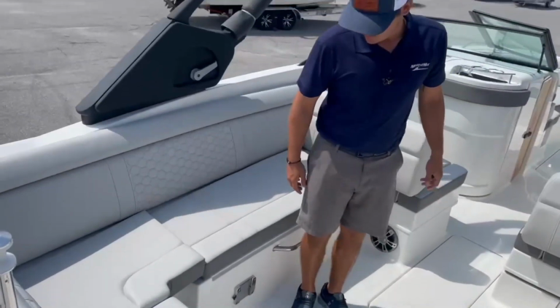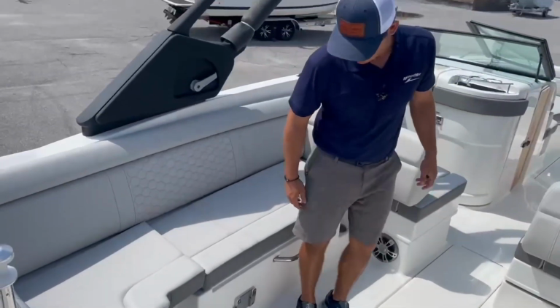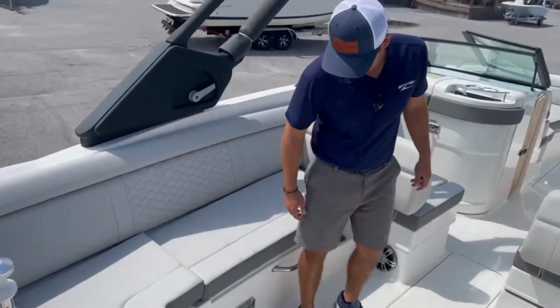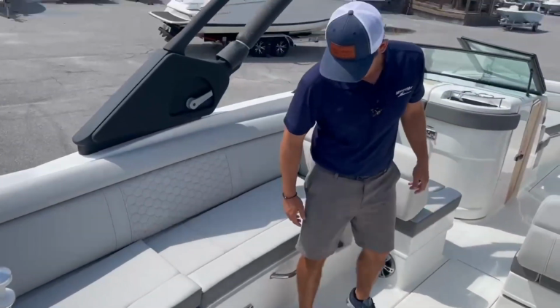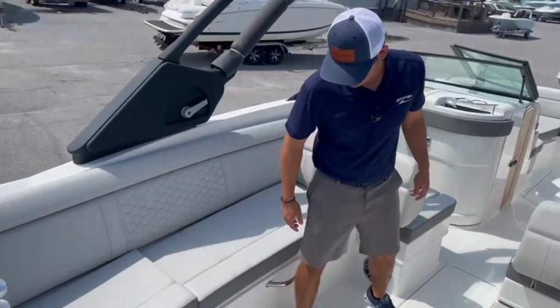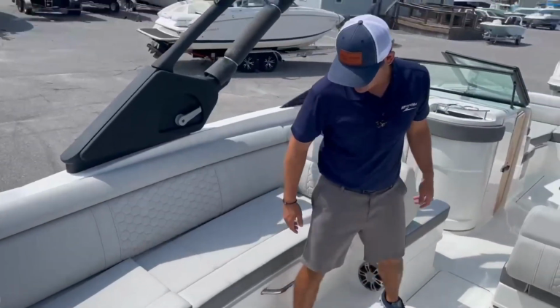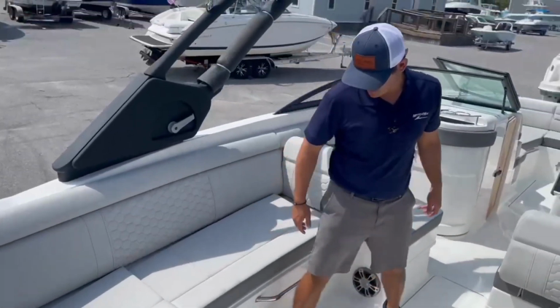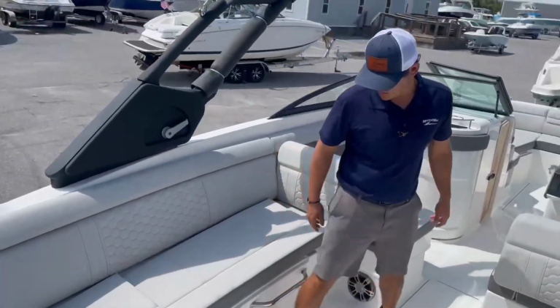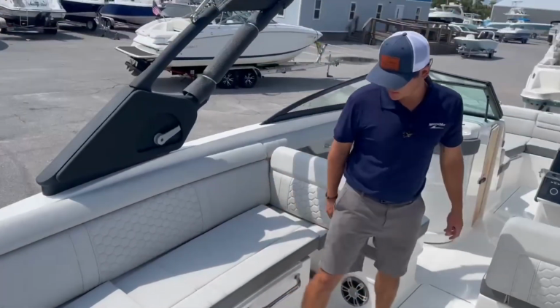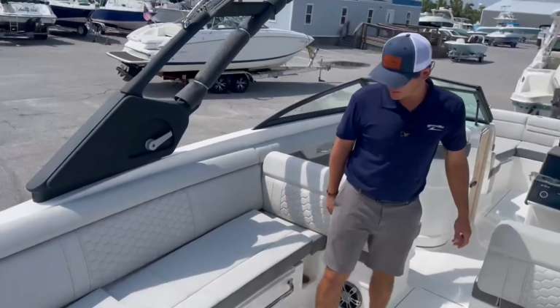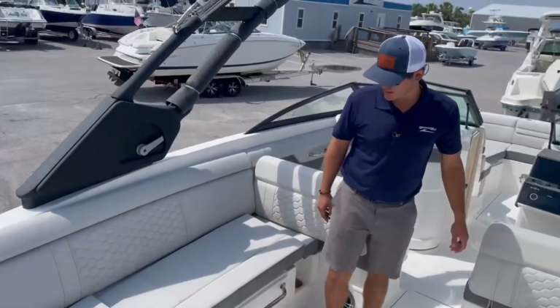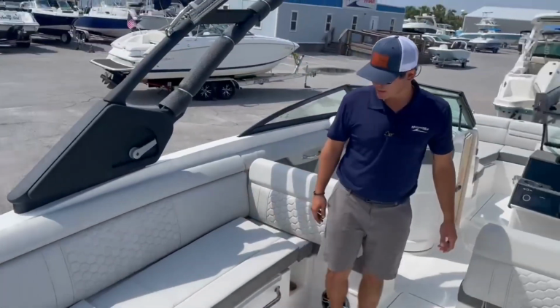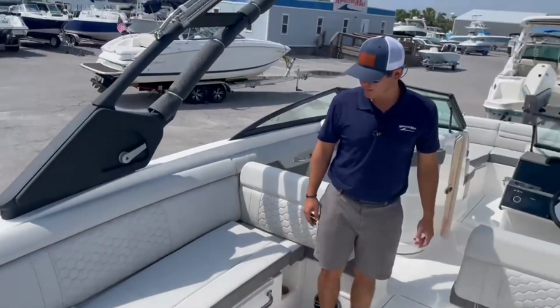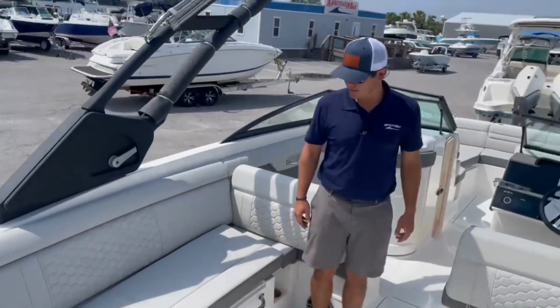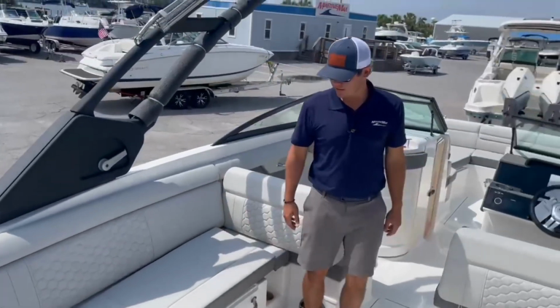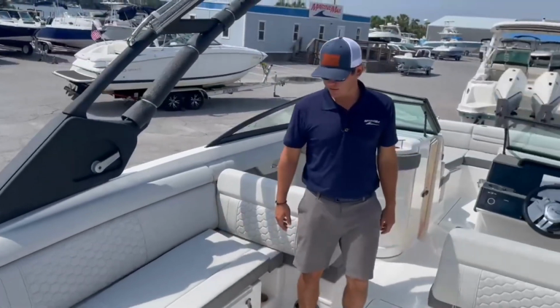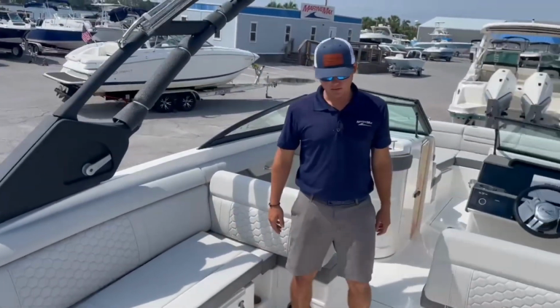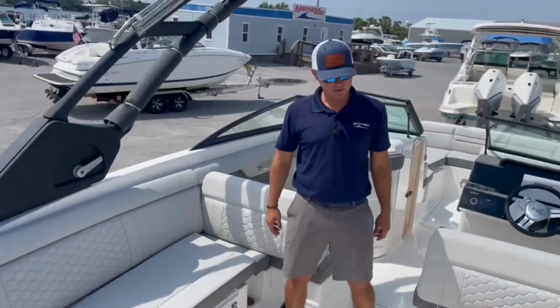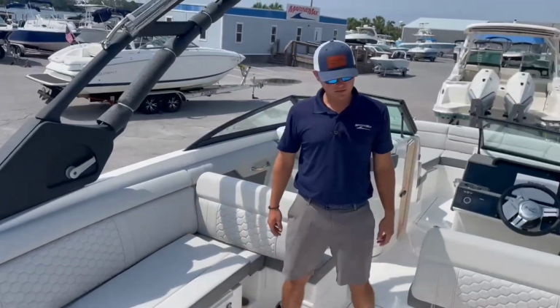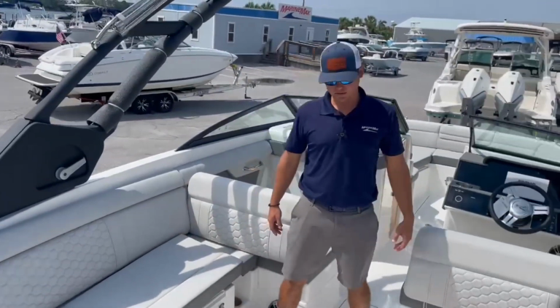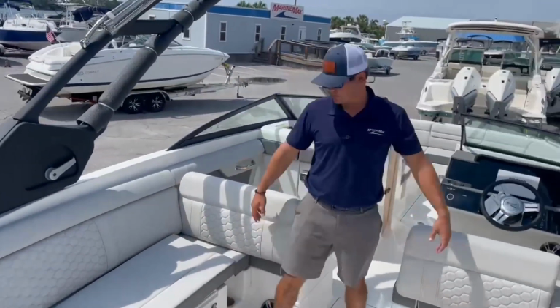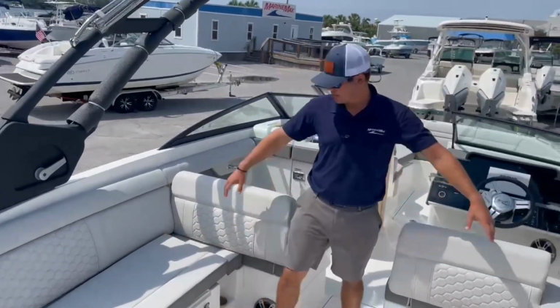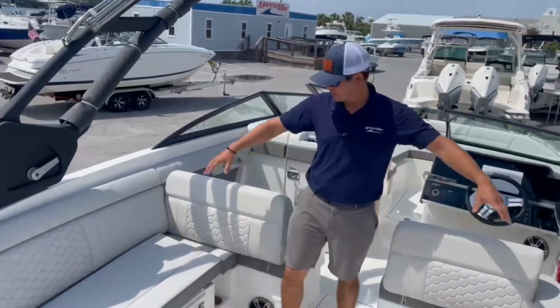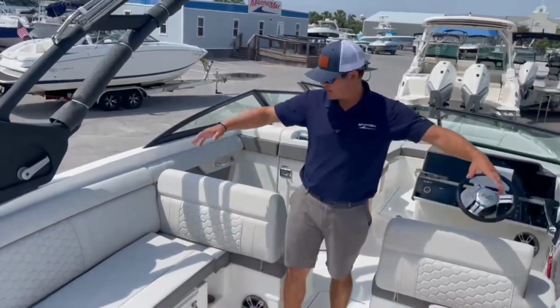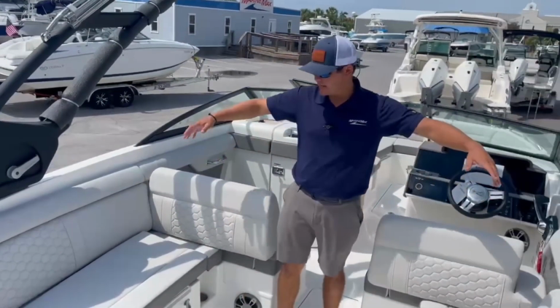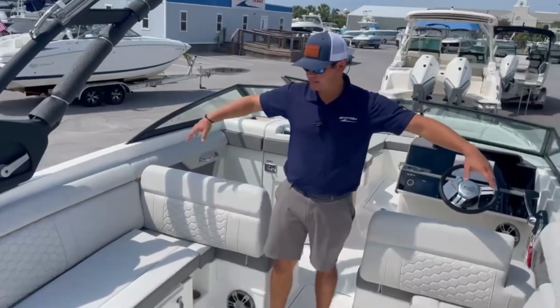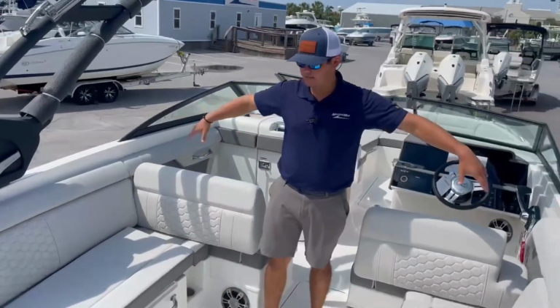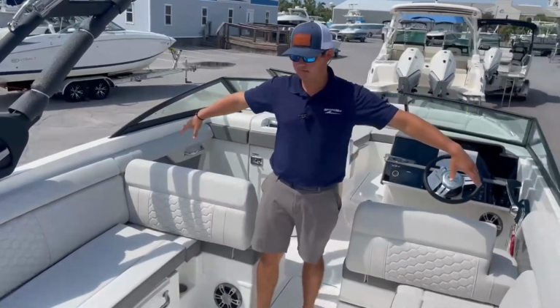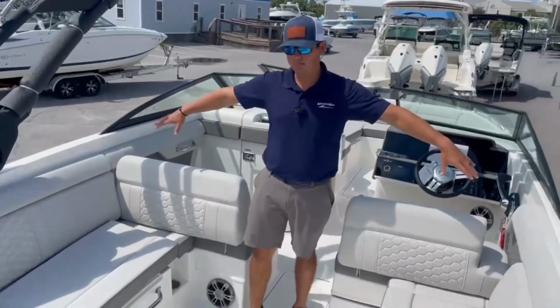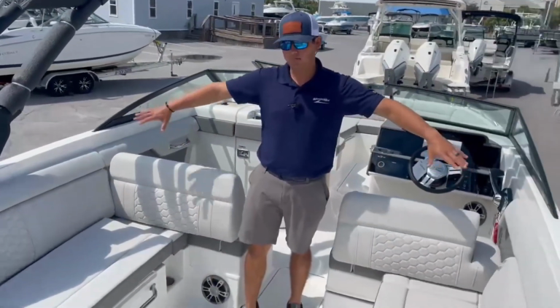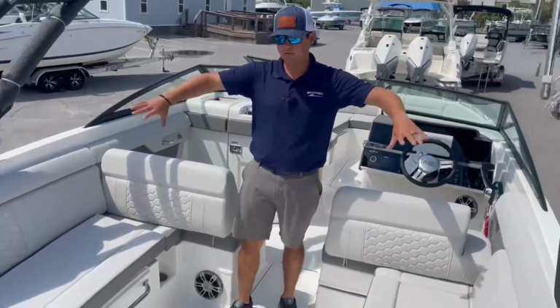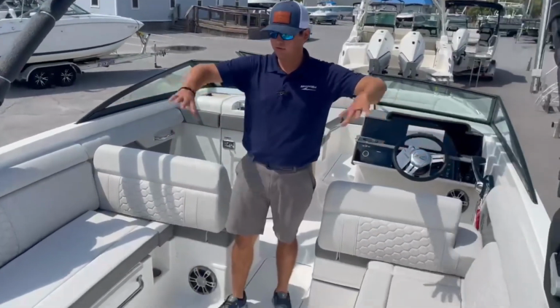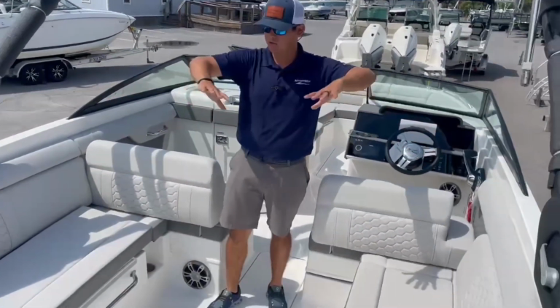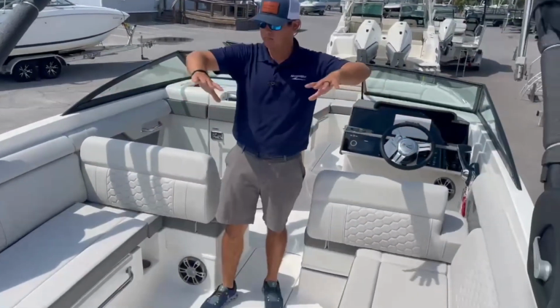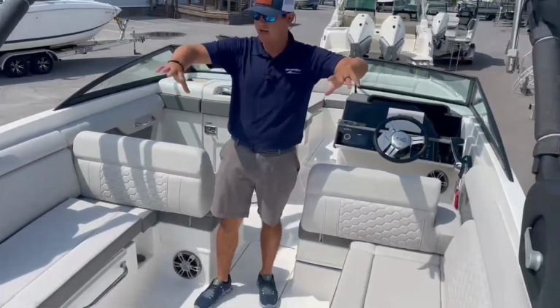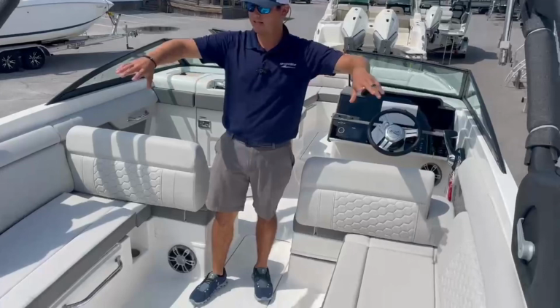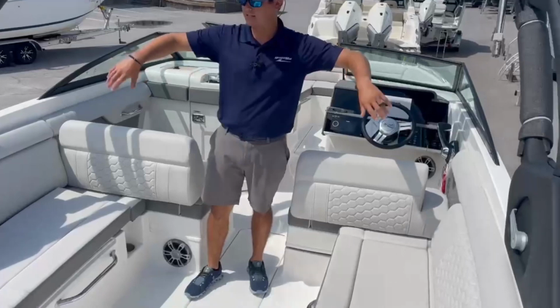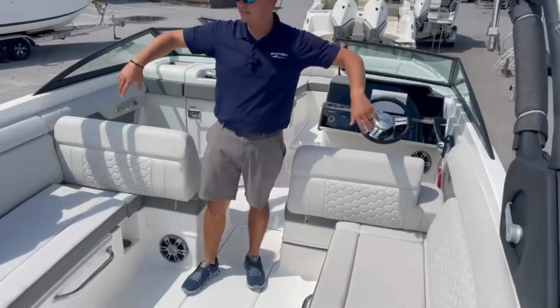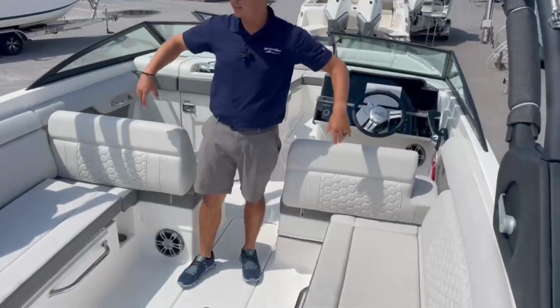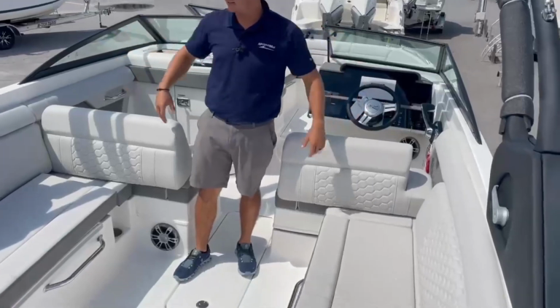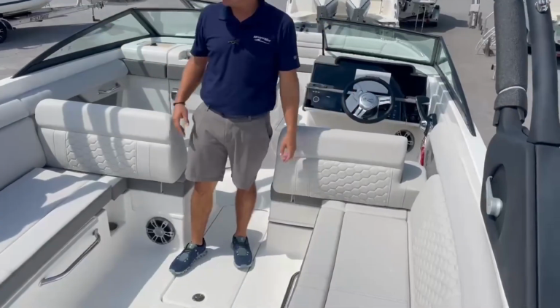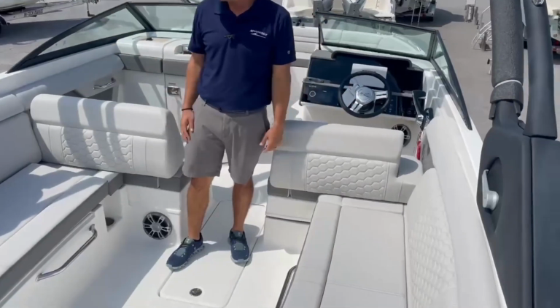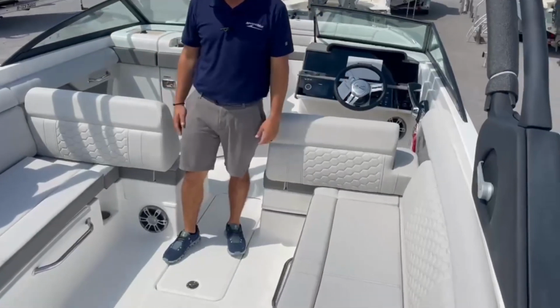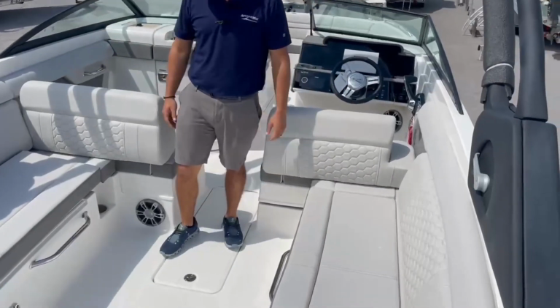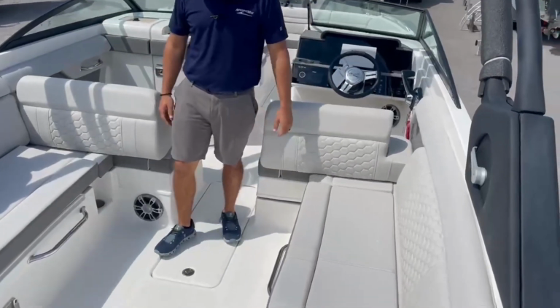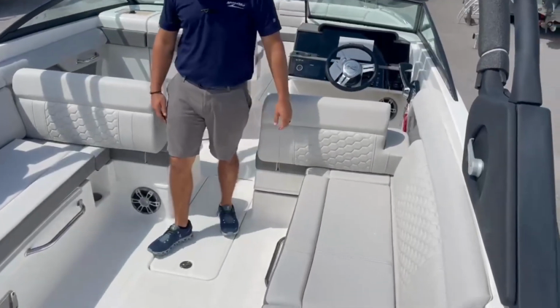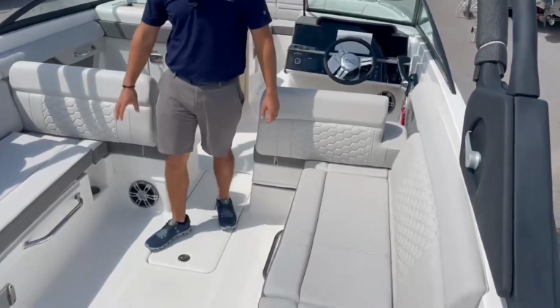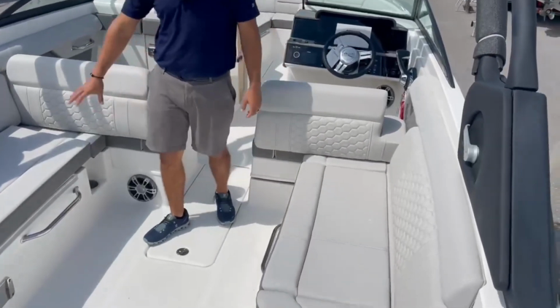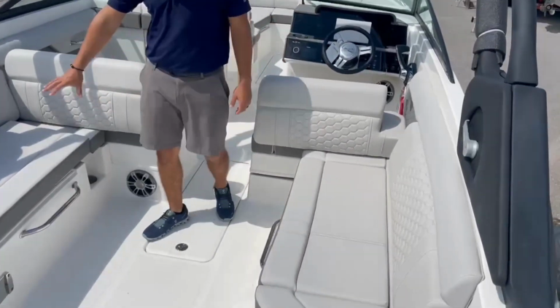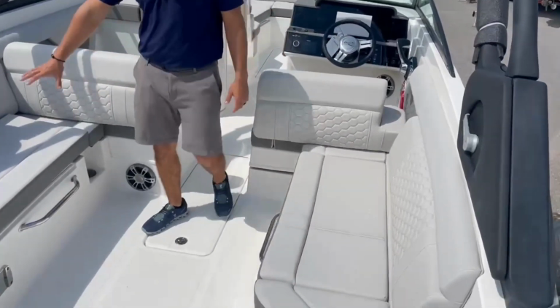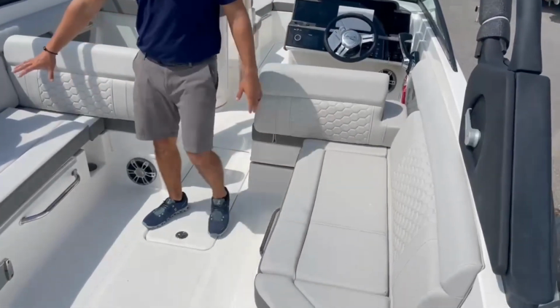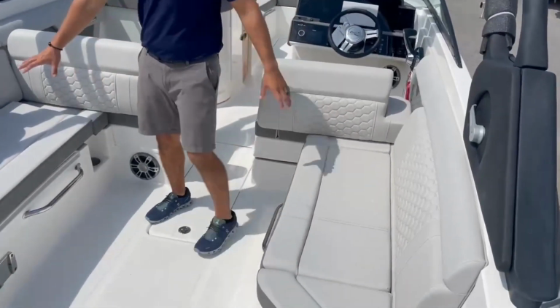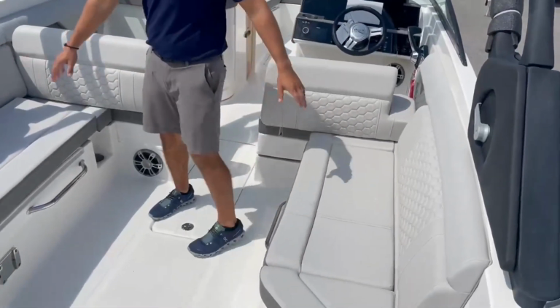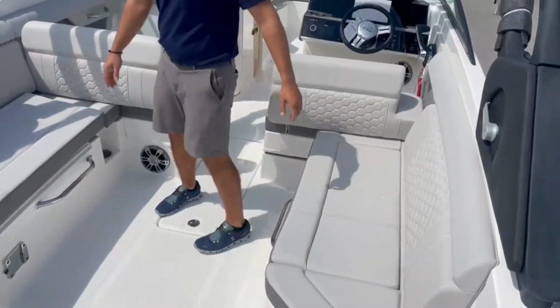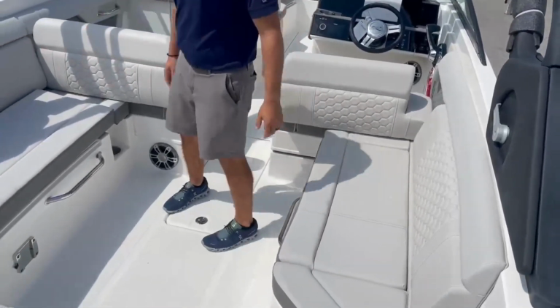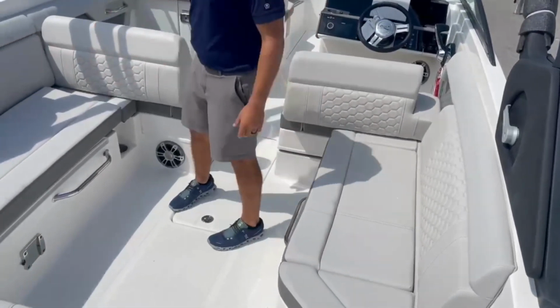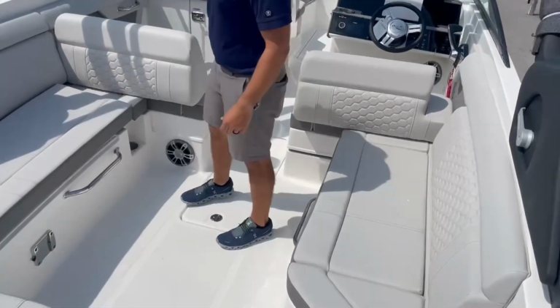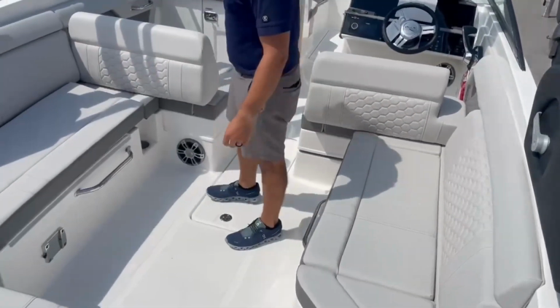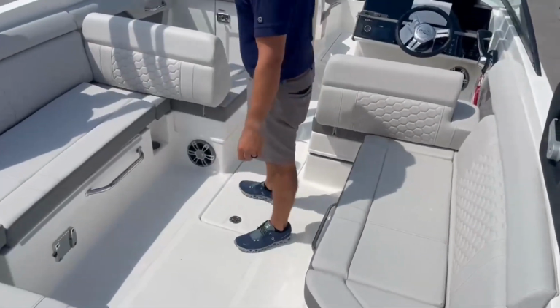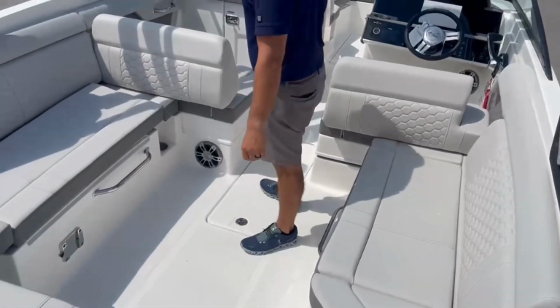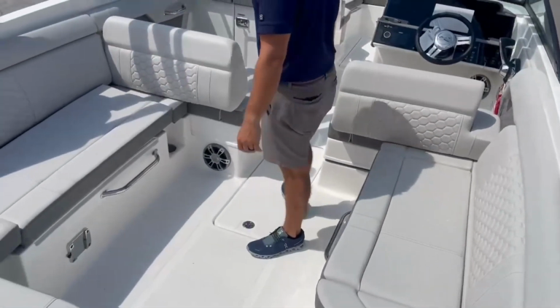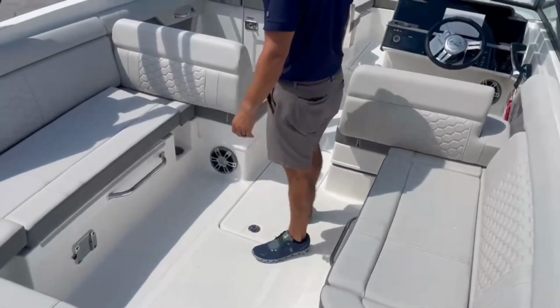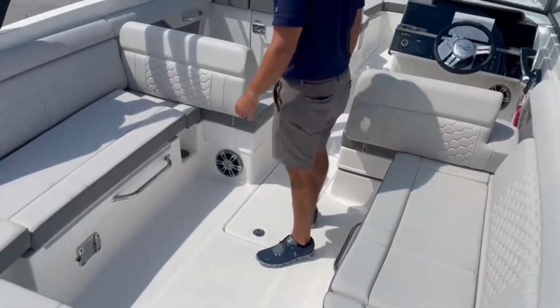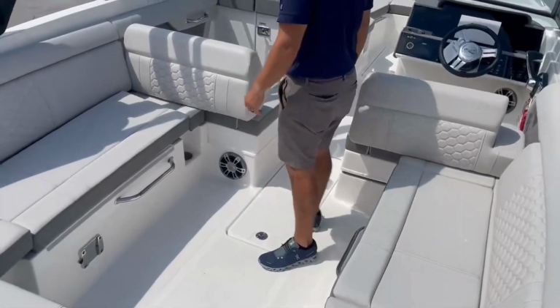Stepping into the cockpit here, we have a nice amount of seating with storage underneath all of these seats as well.